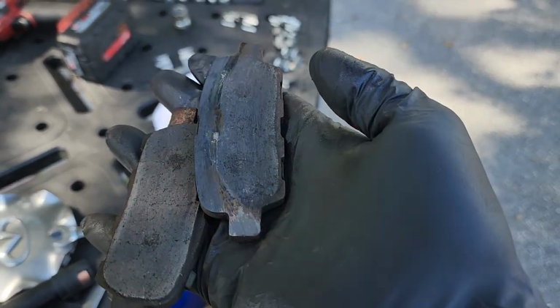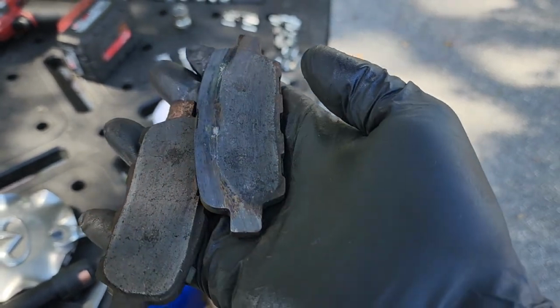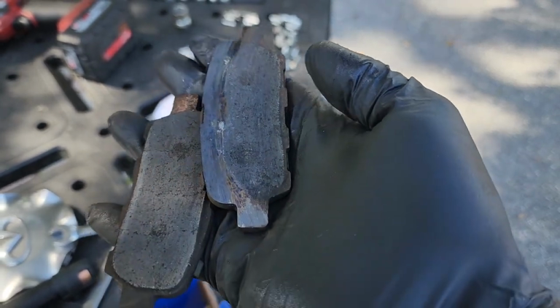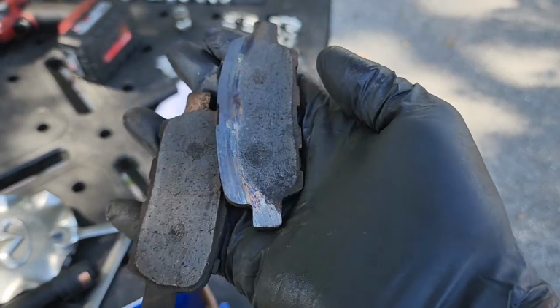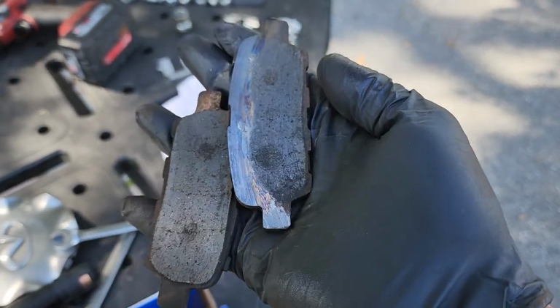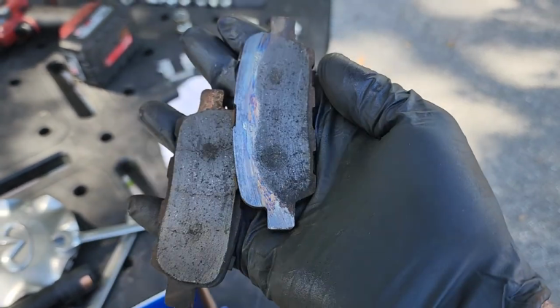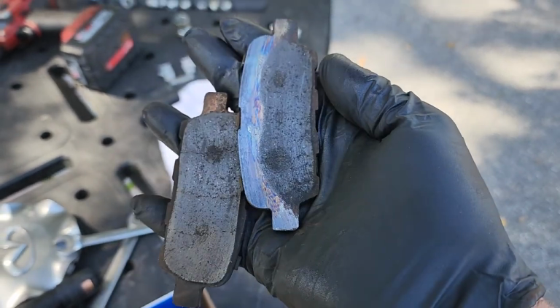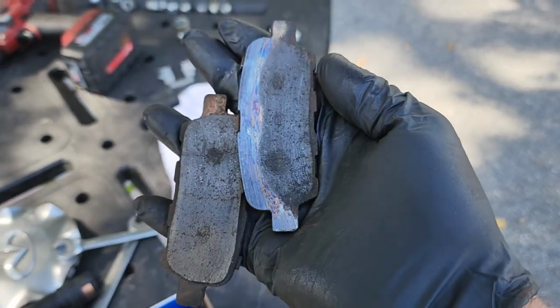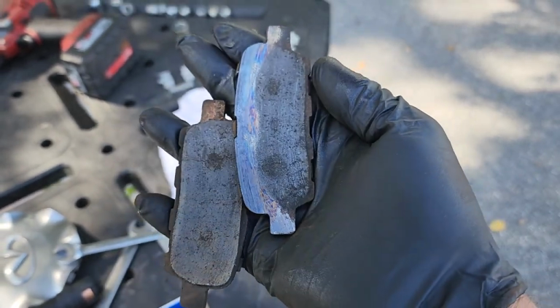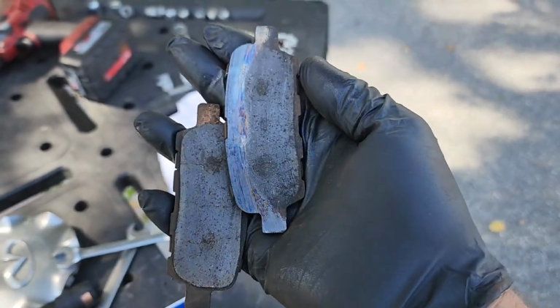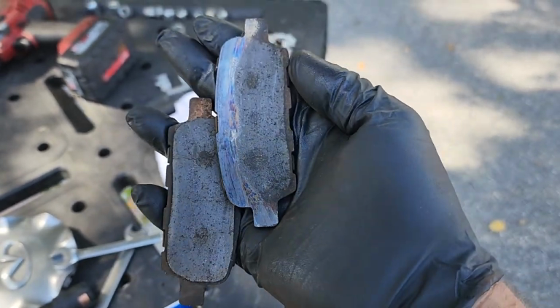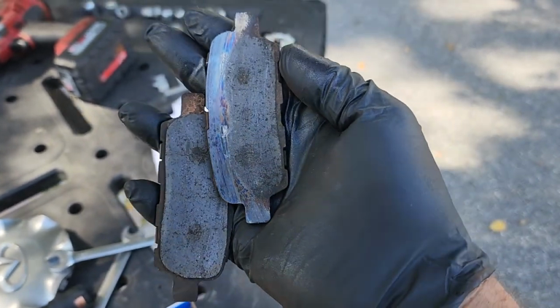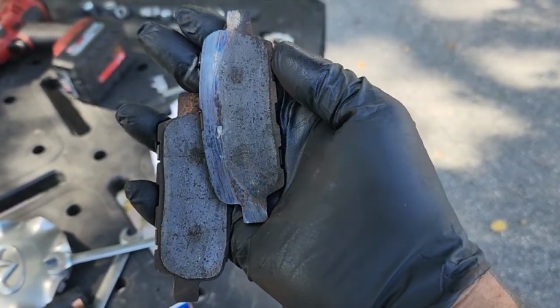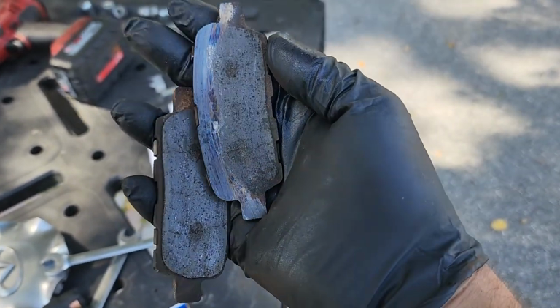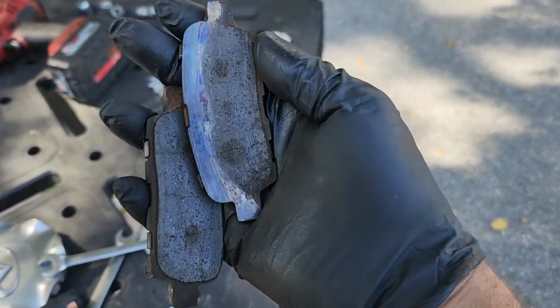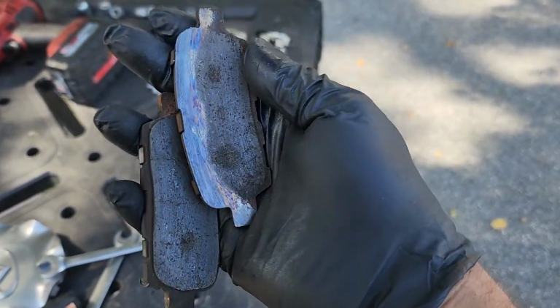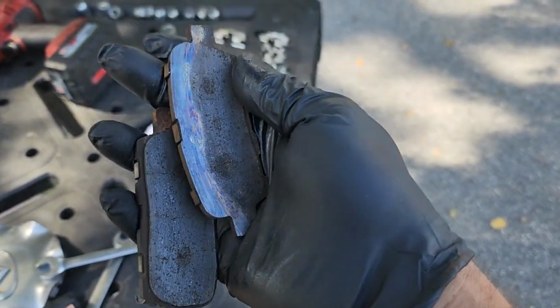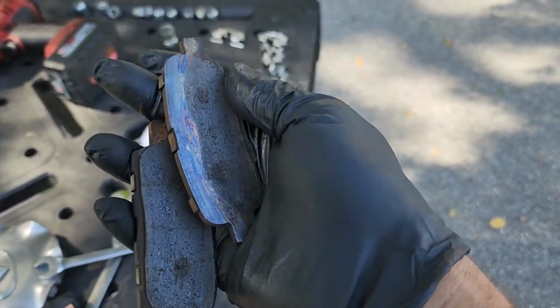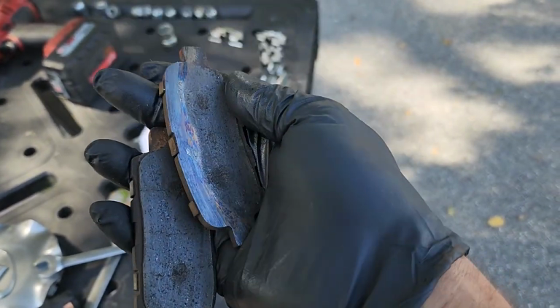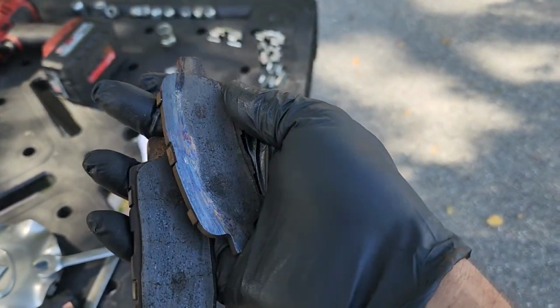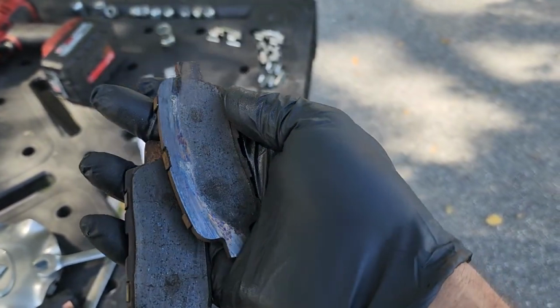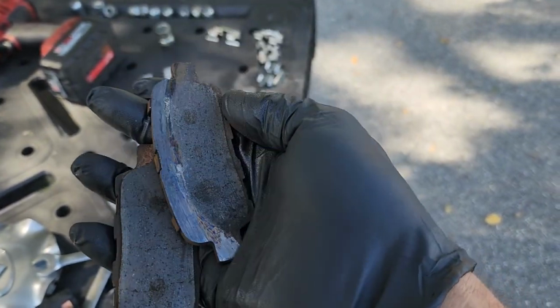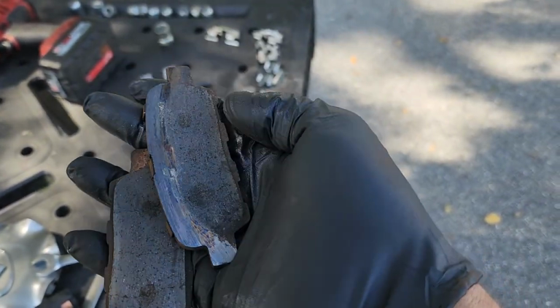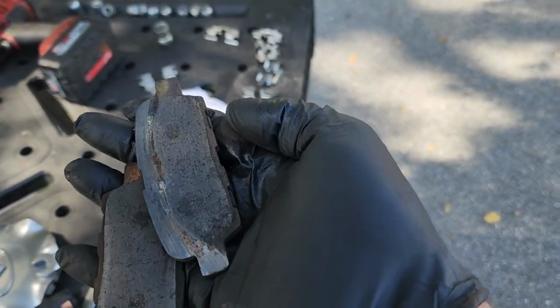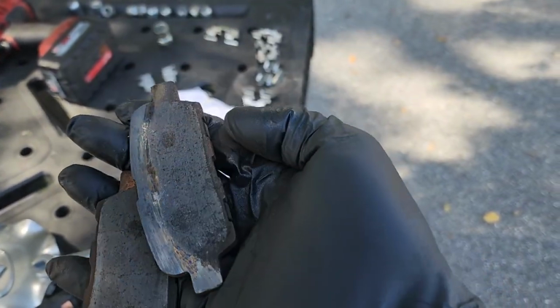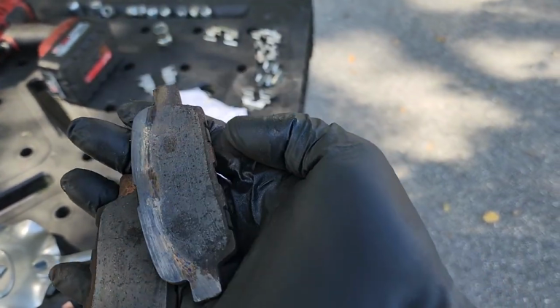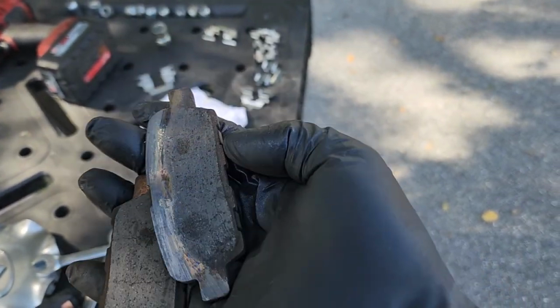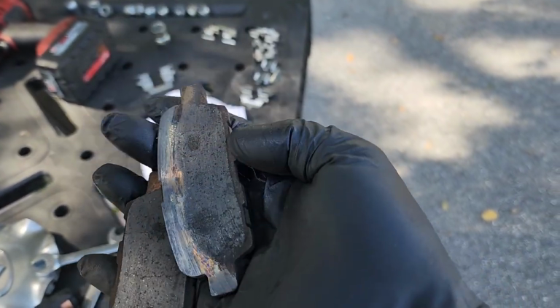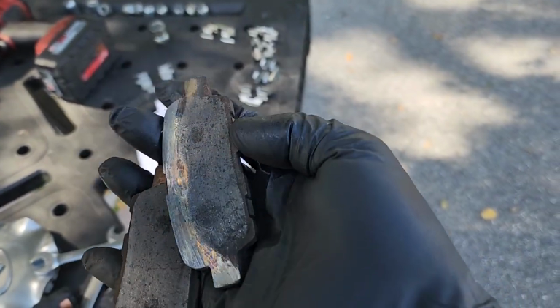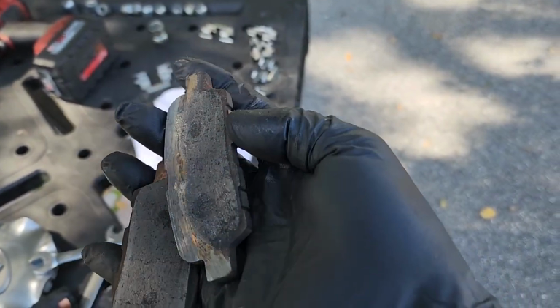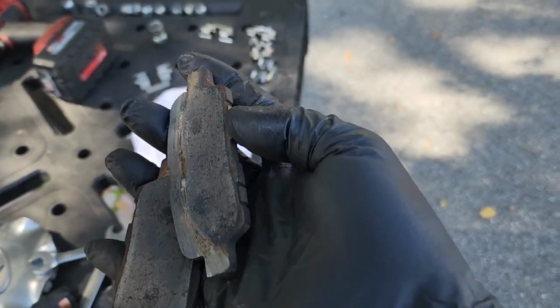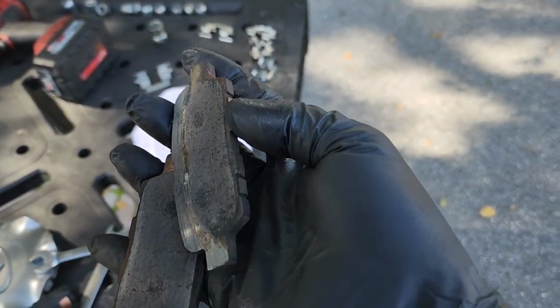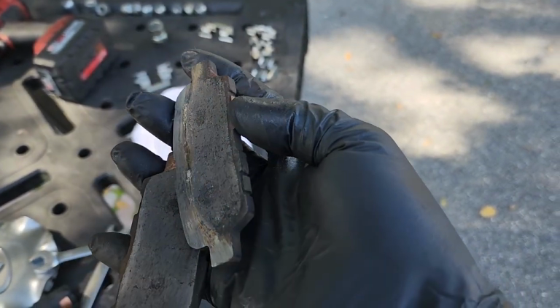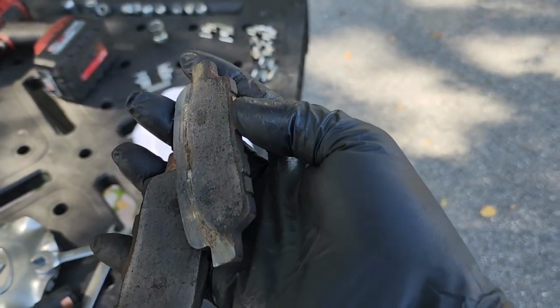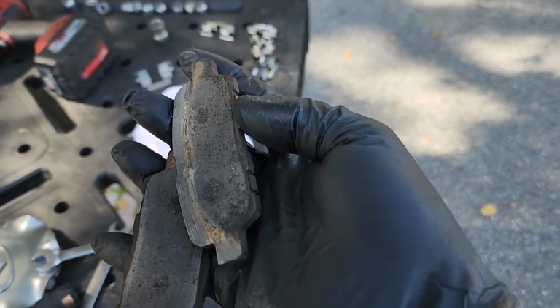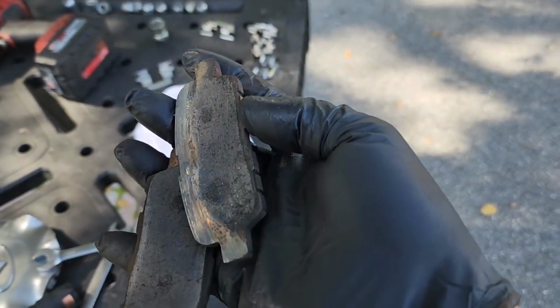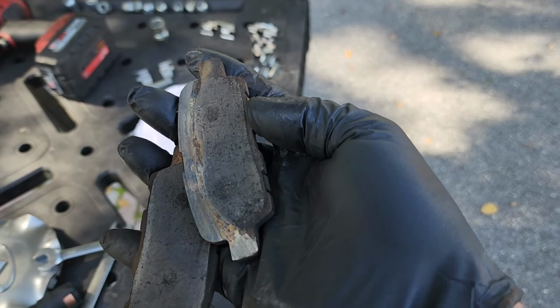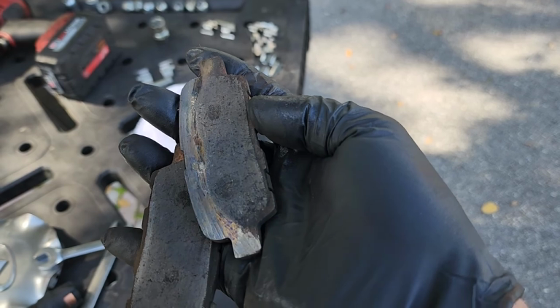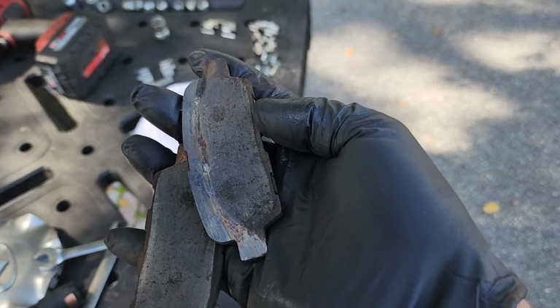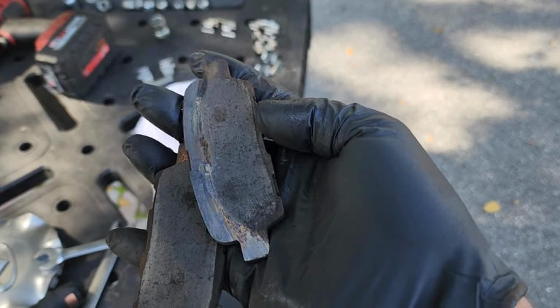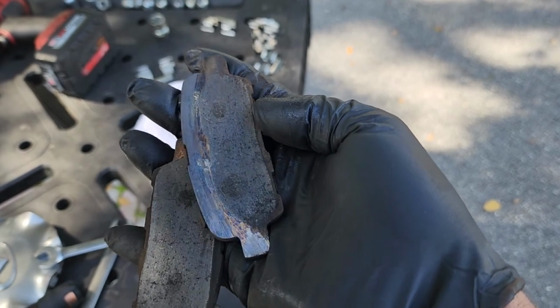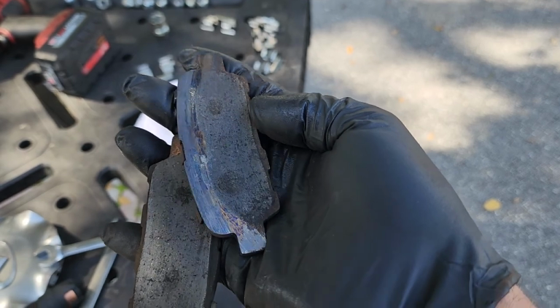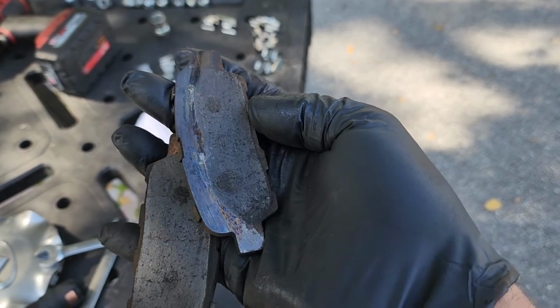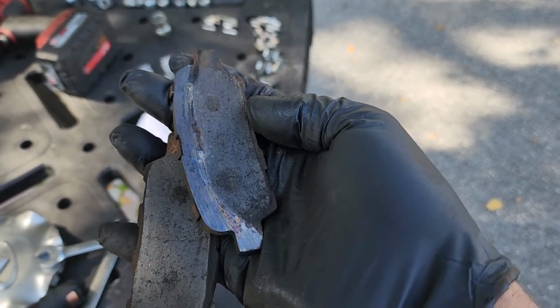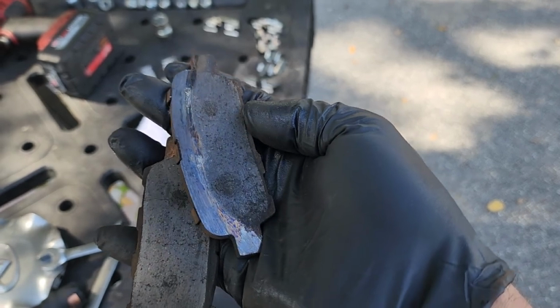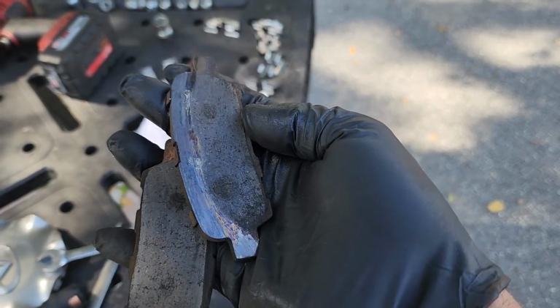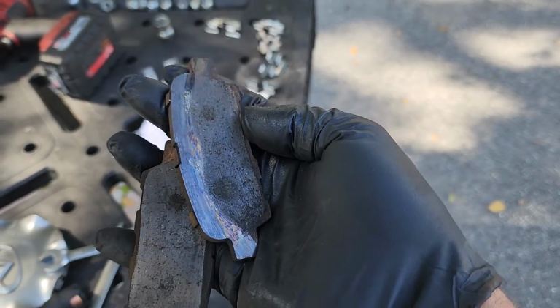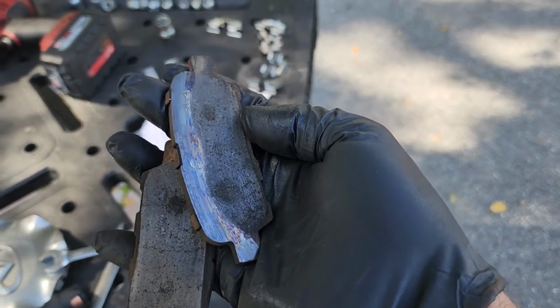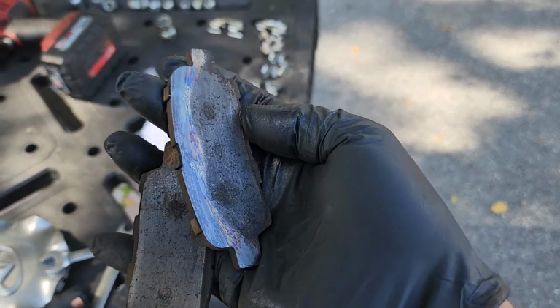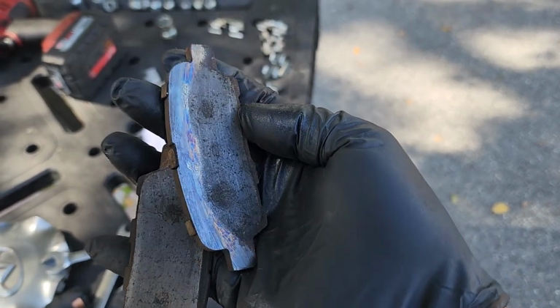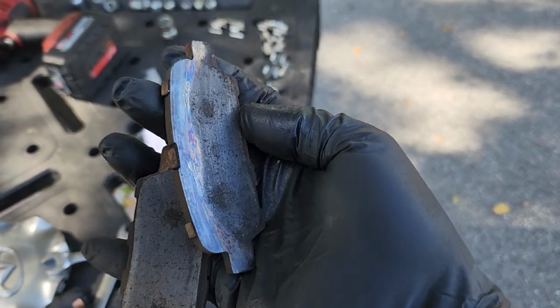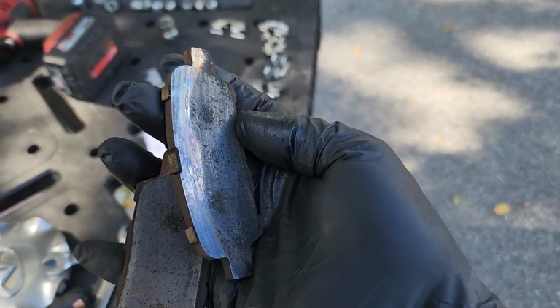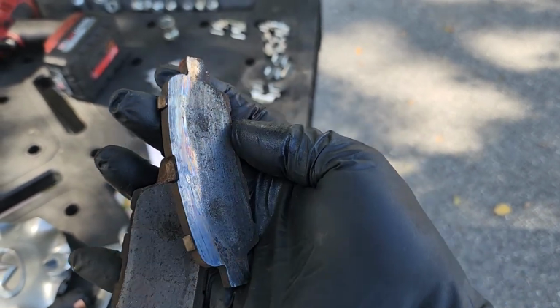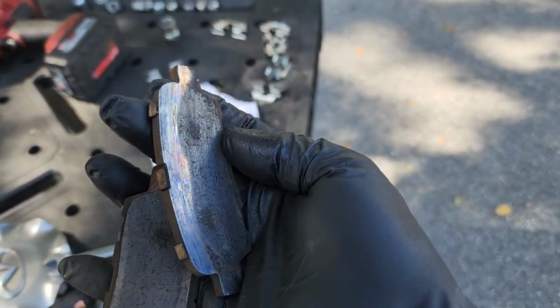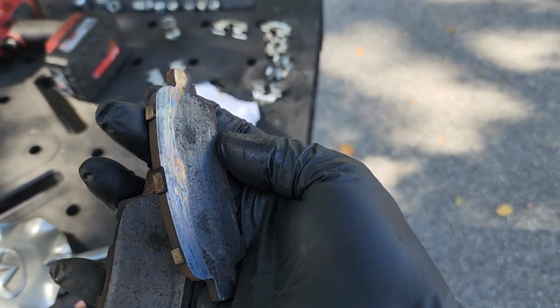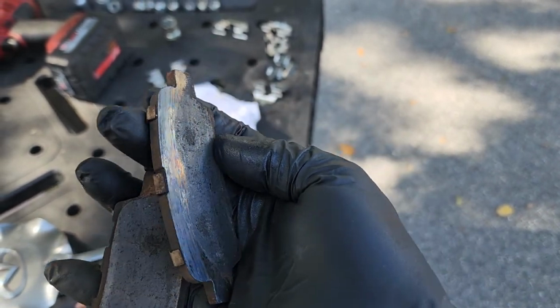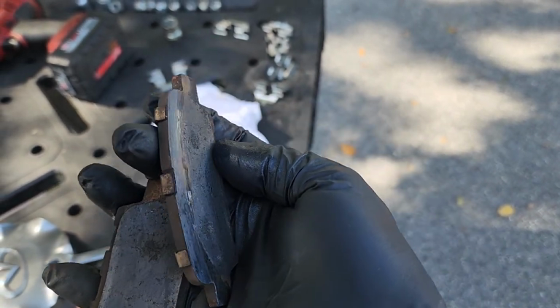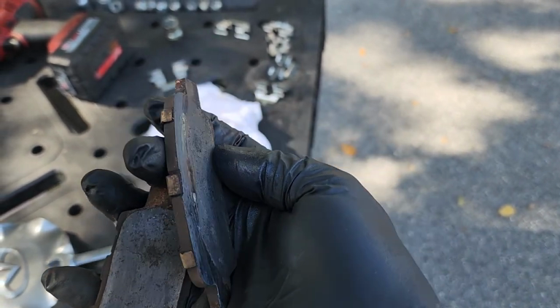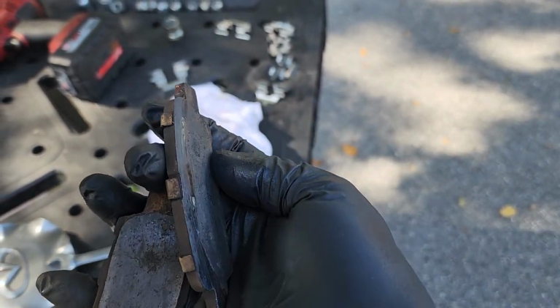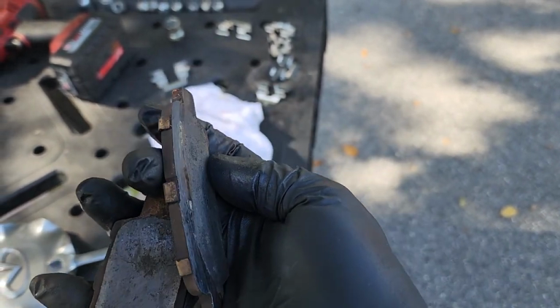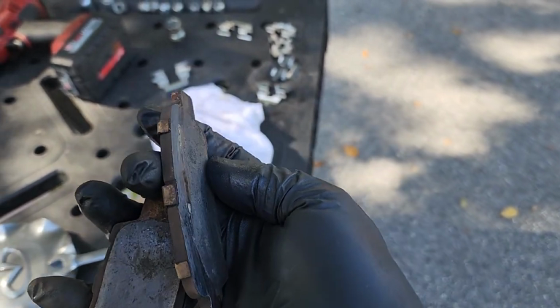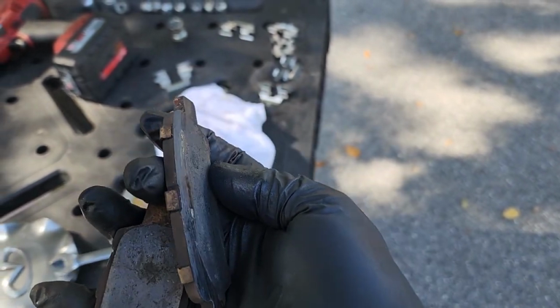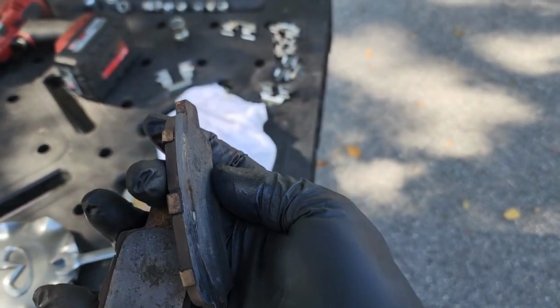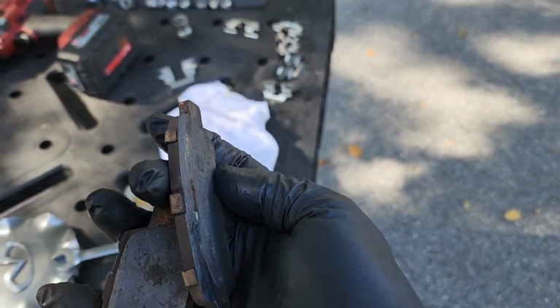Good morning. Today this is the condition of one of our customer's brake pads. It's pretty rough. It went all the way down to metal.